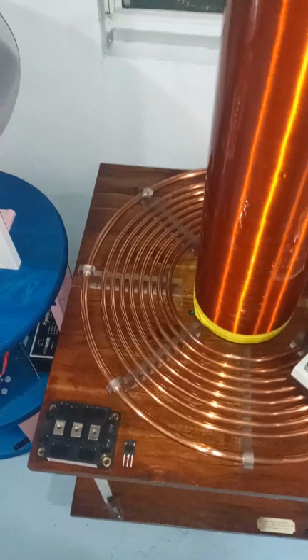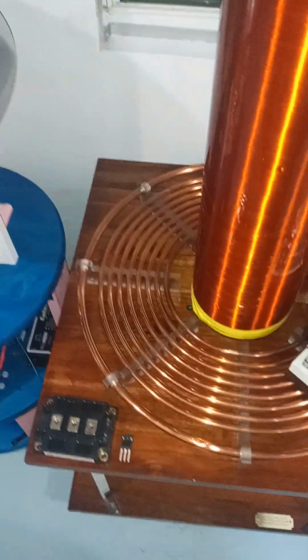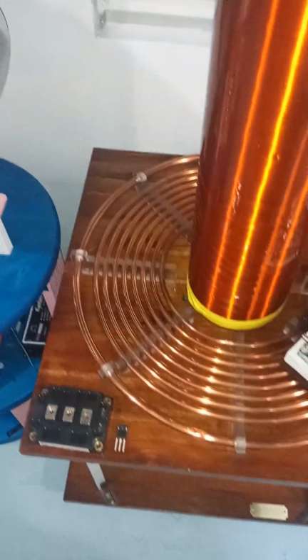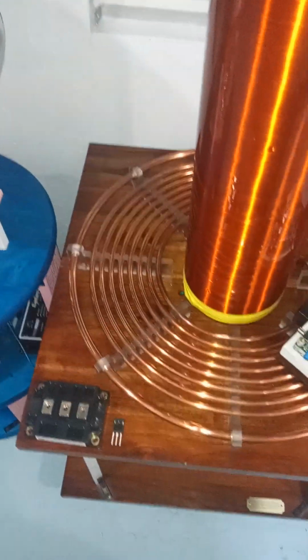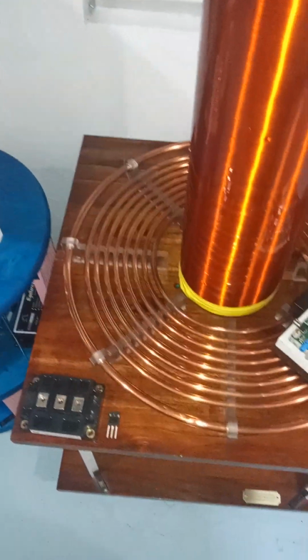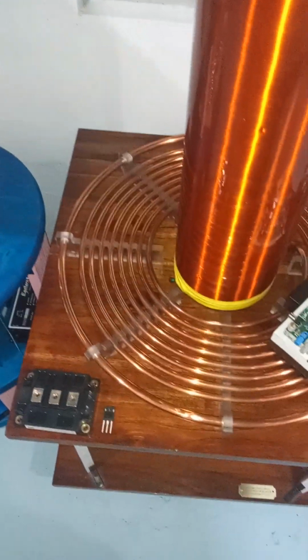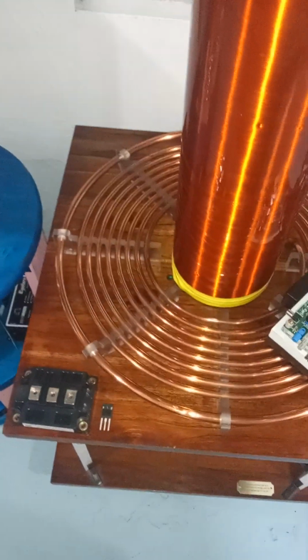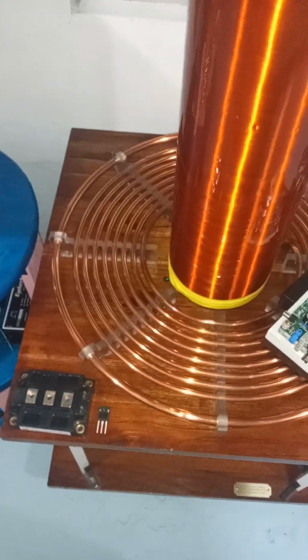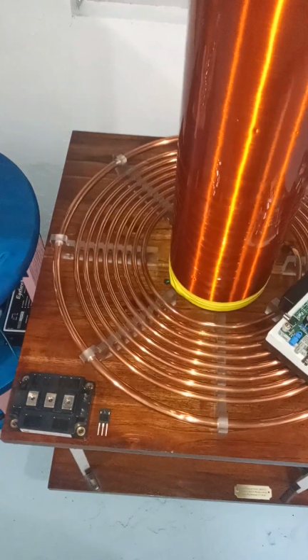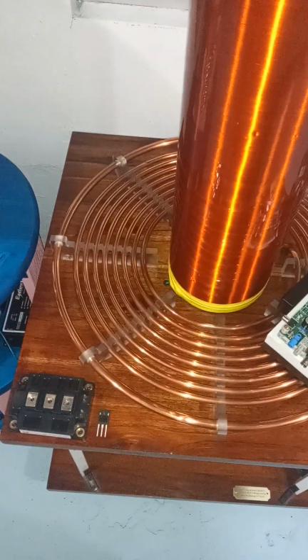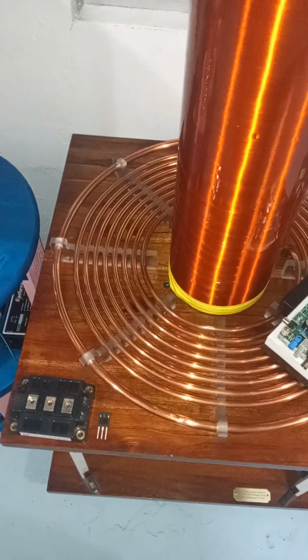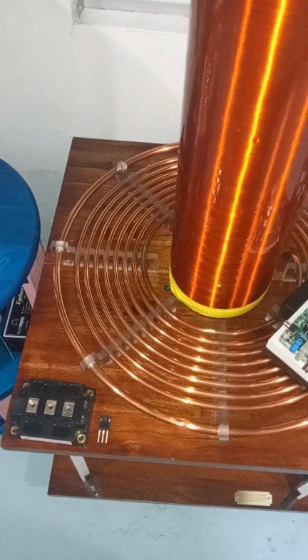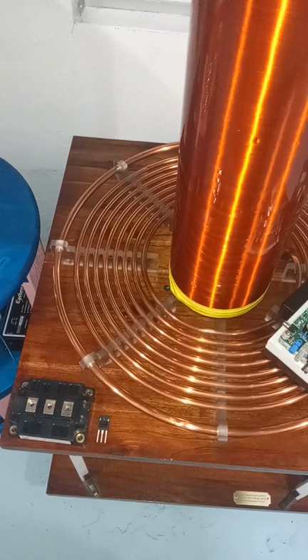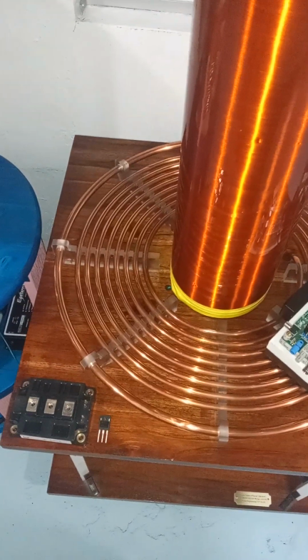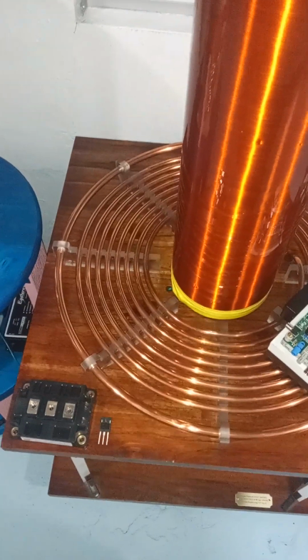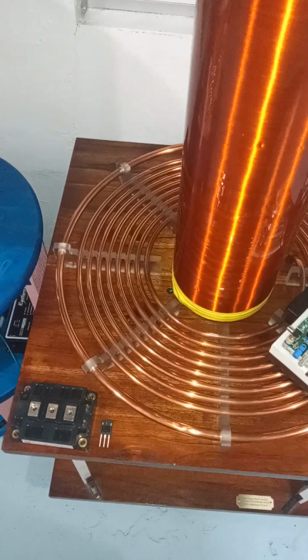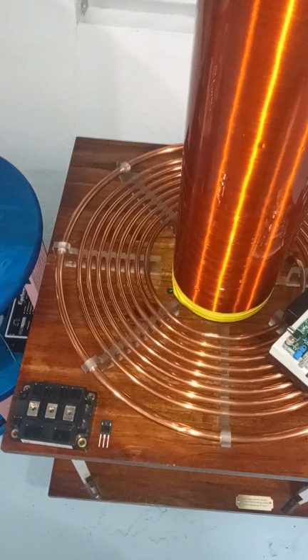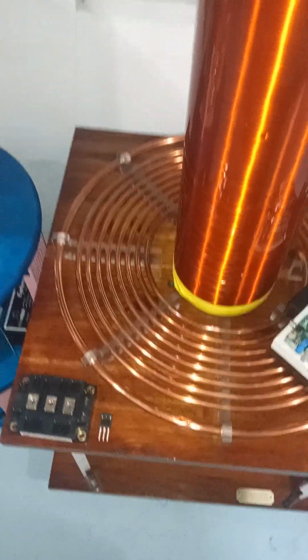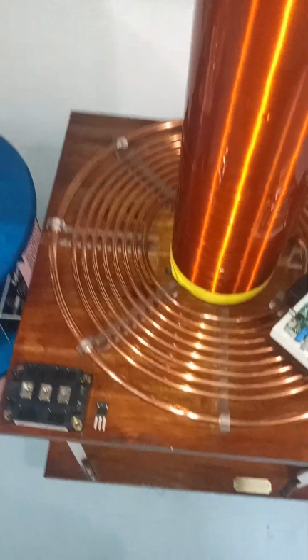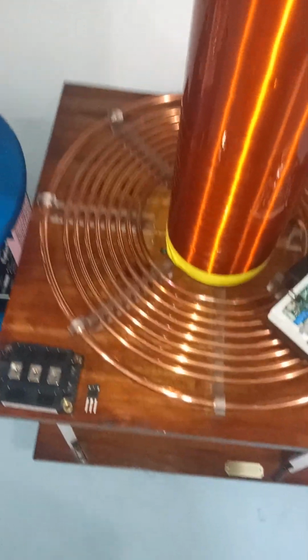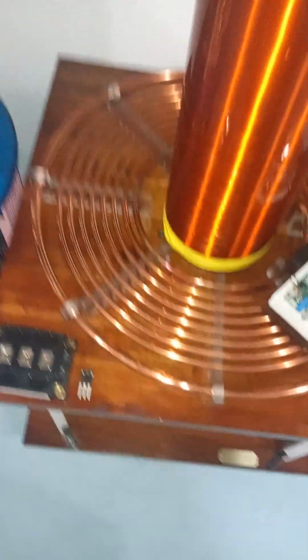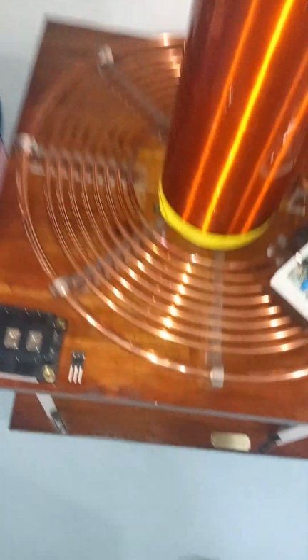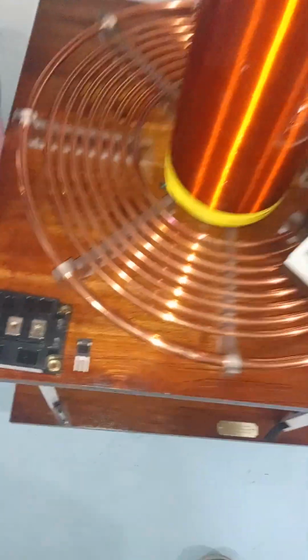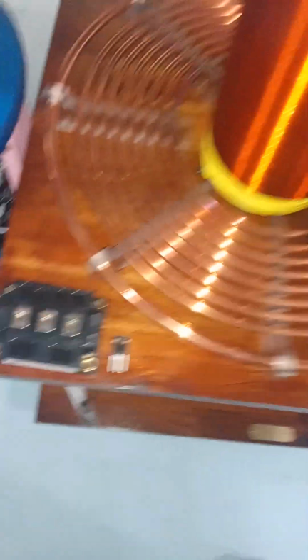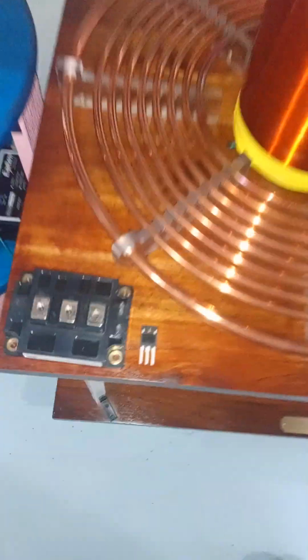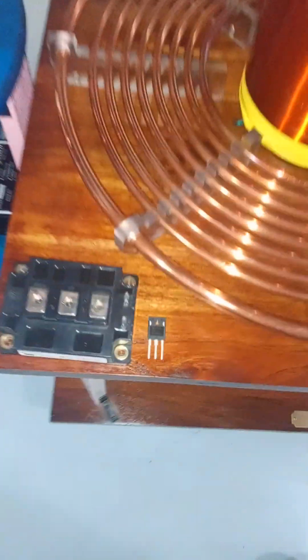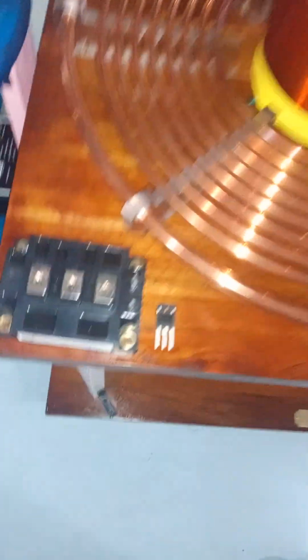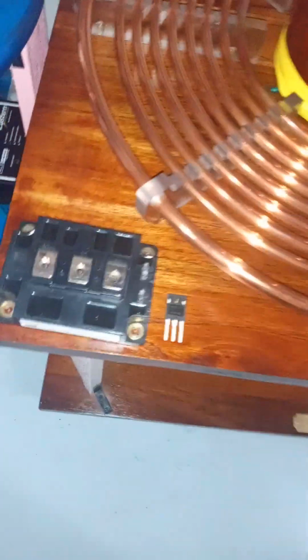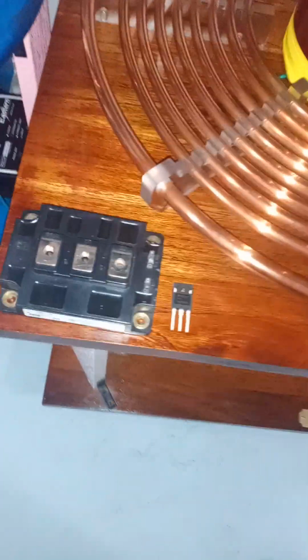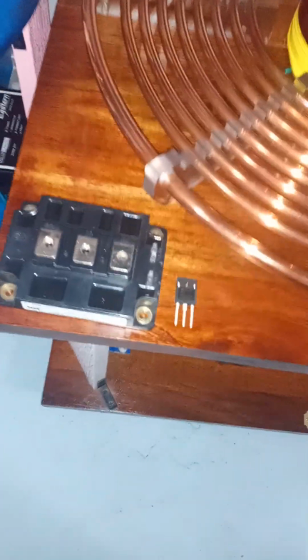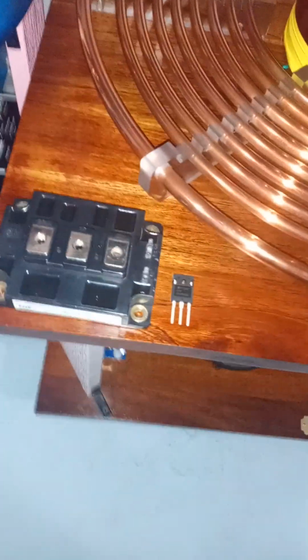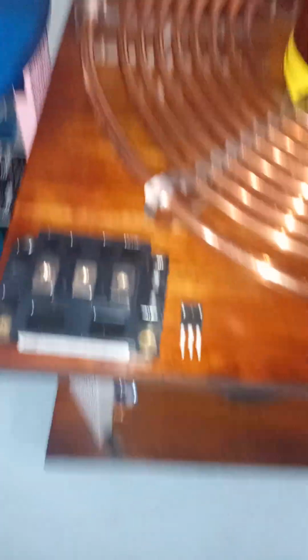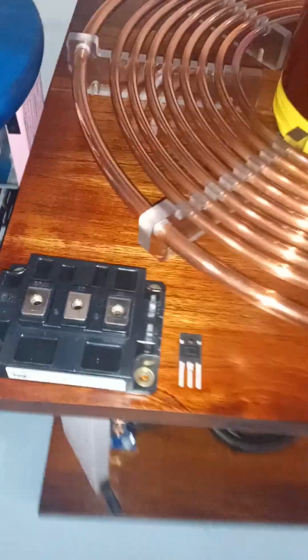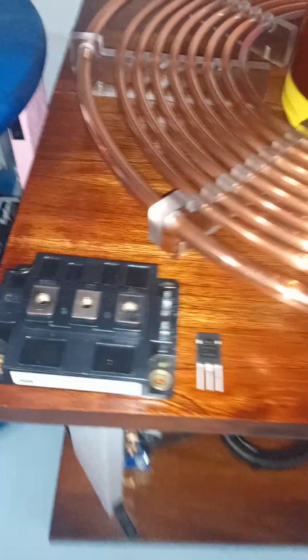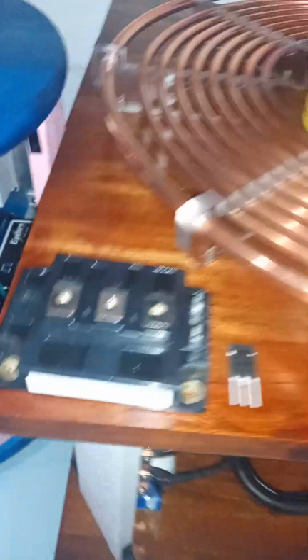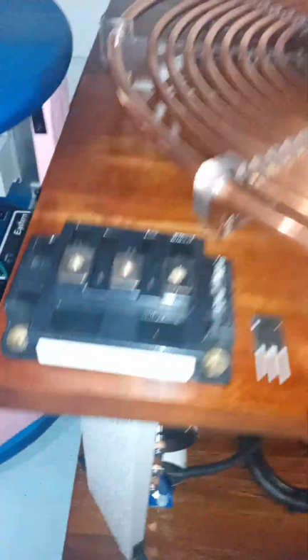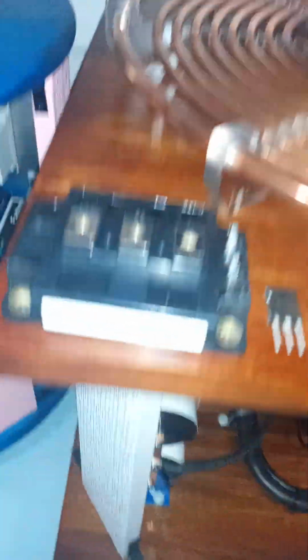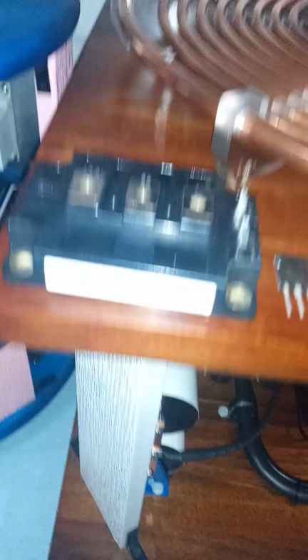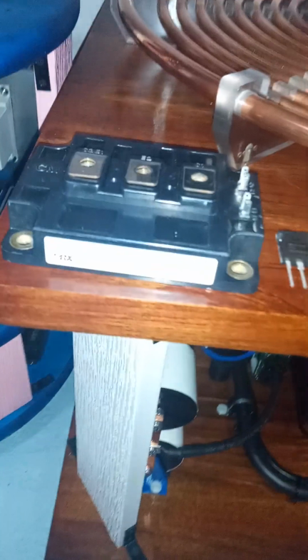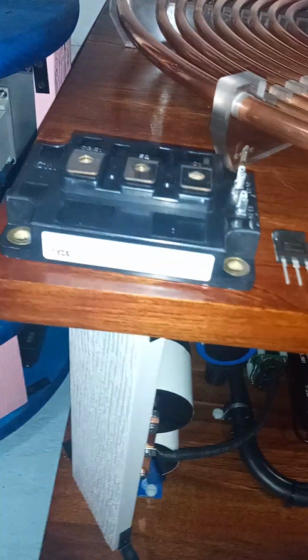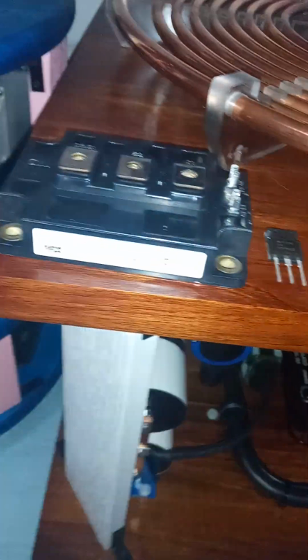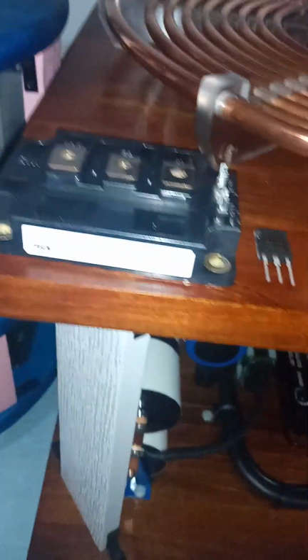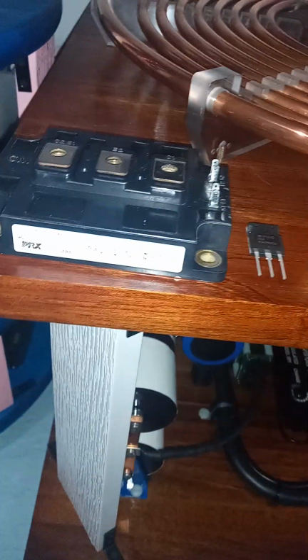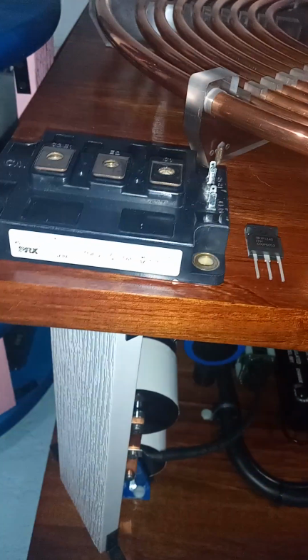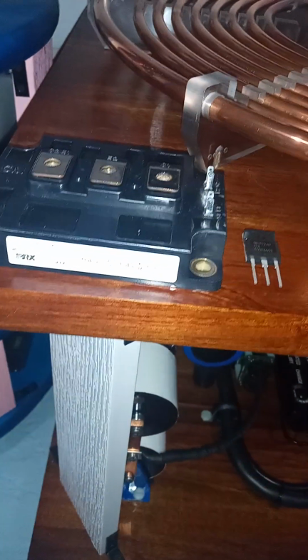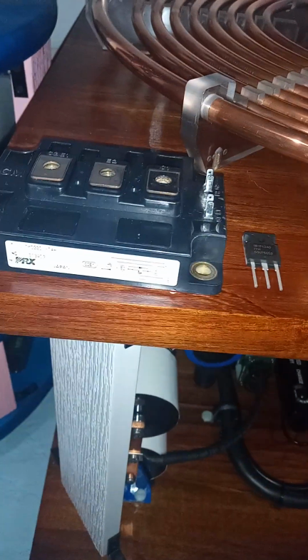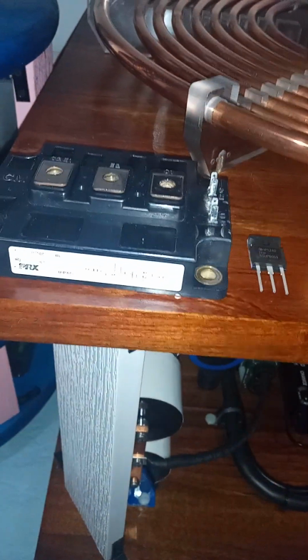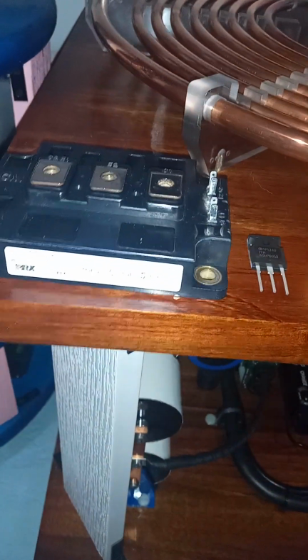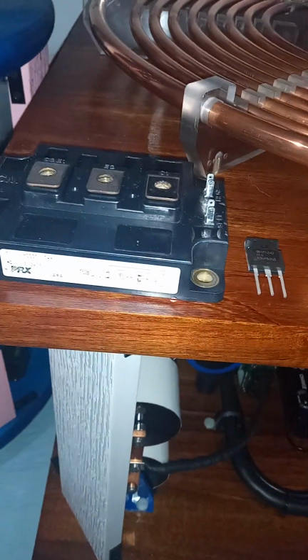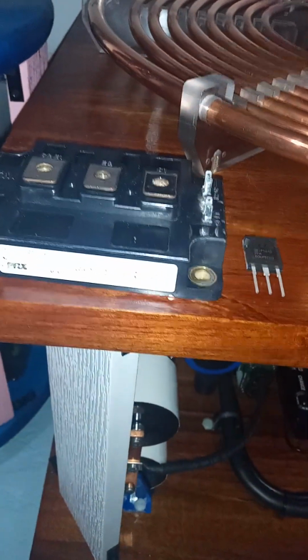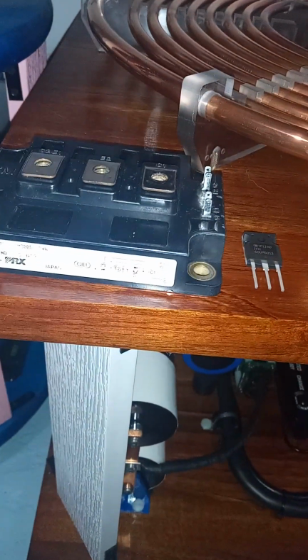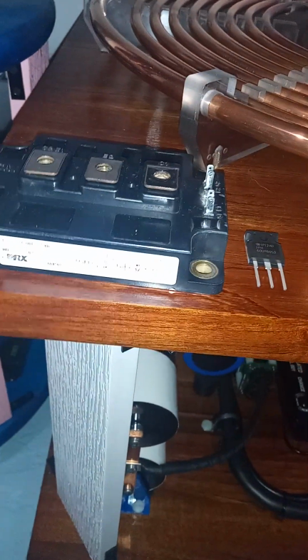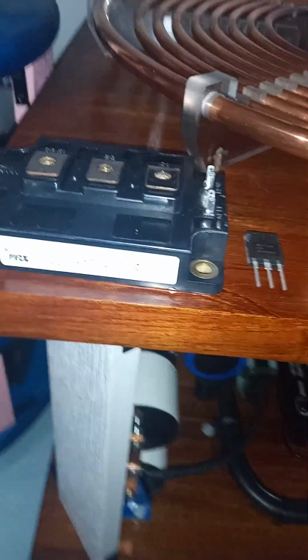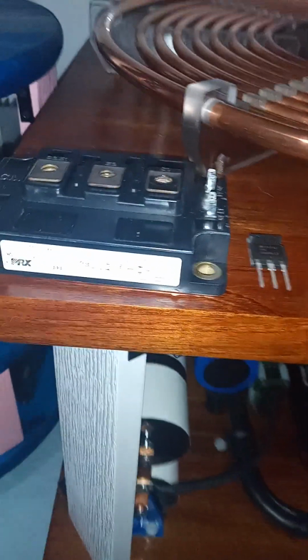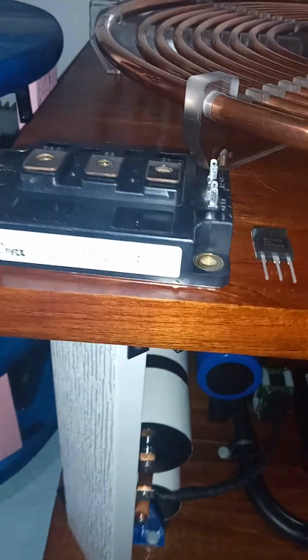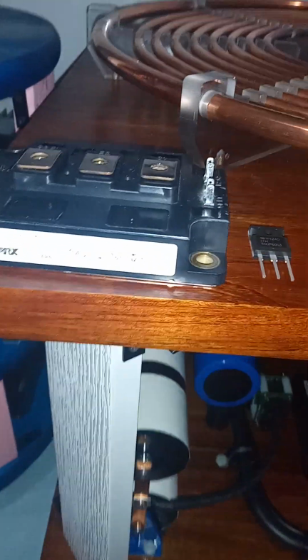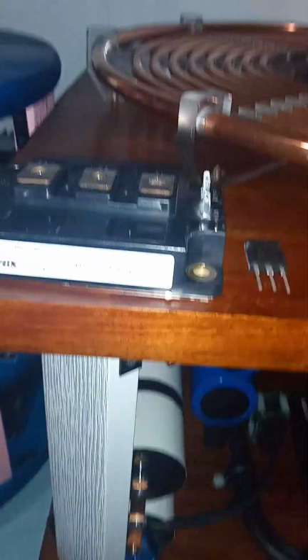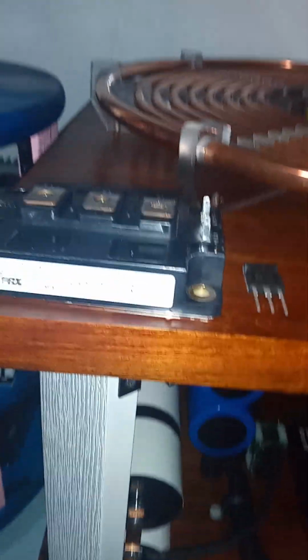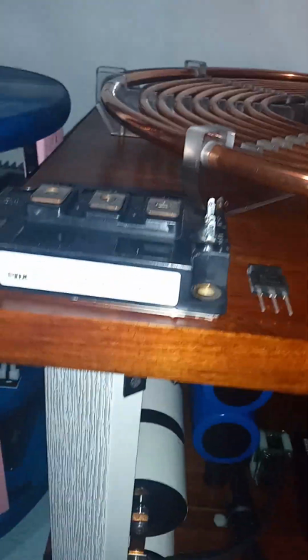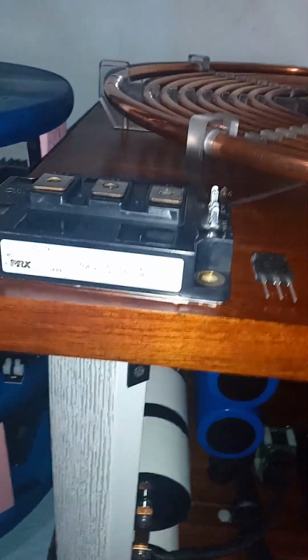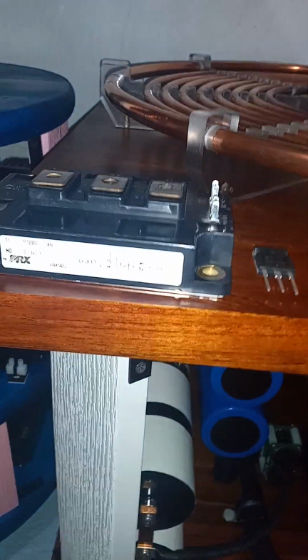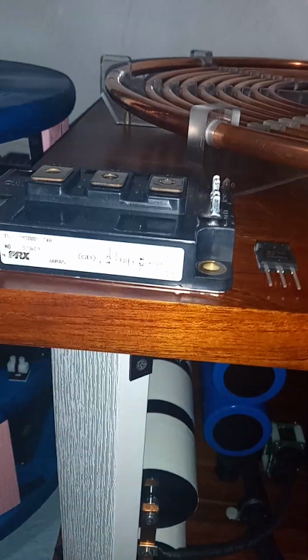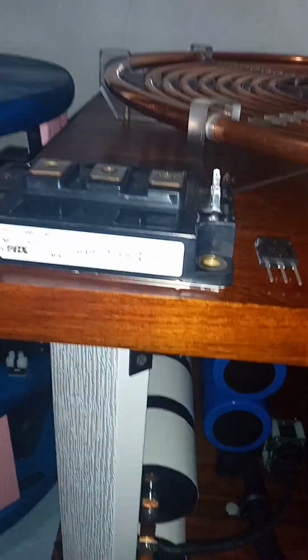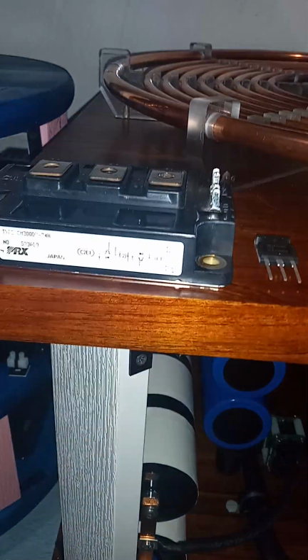And there are the two transistors — as you can see the size difference between them. Just to give you guys an idea of the scale.